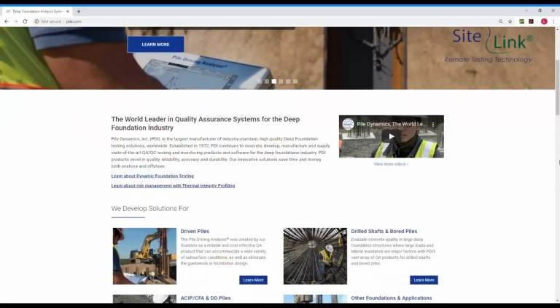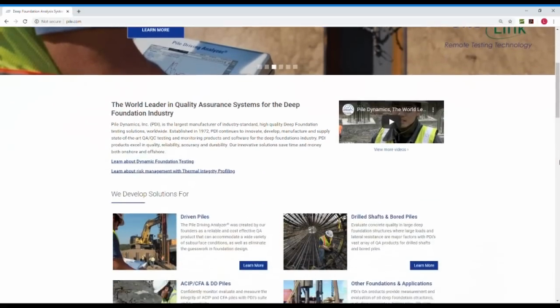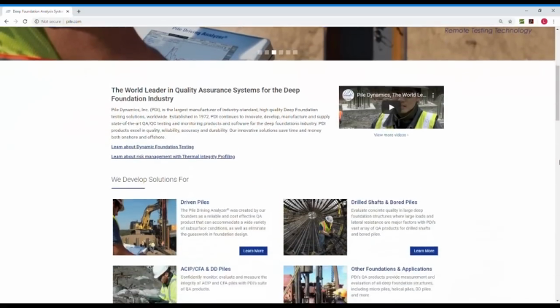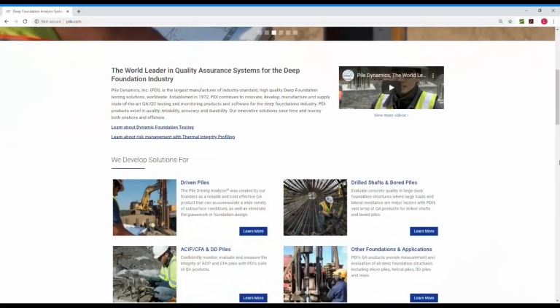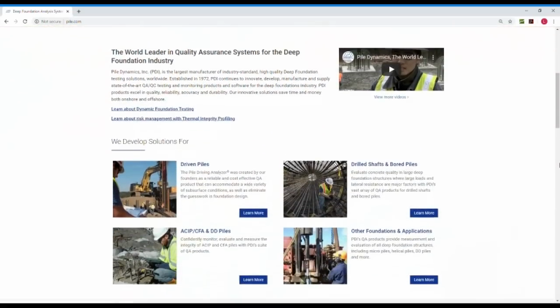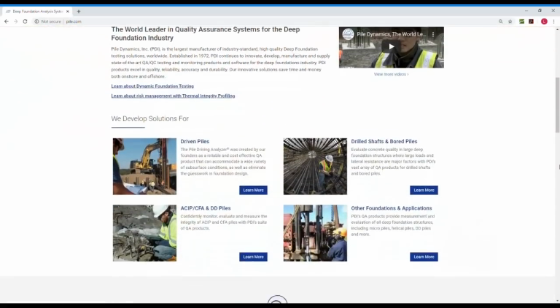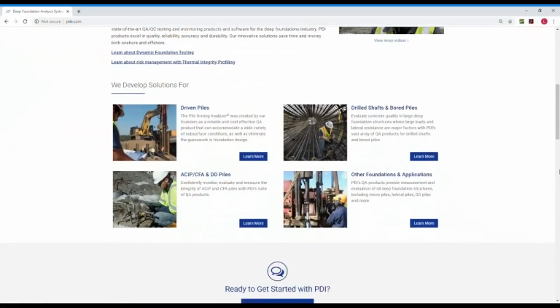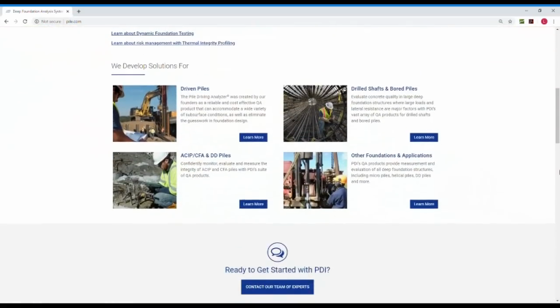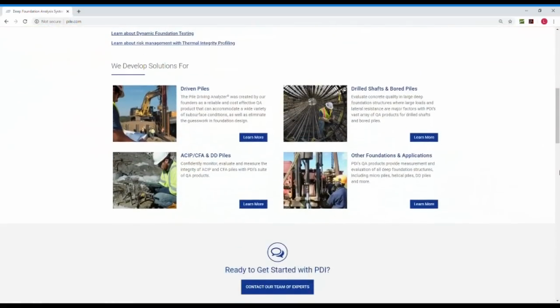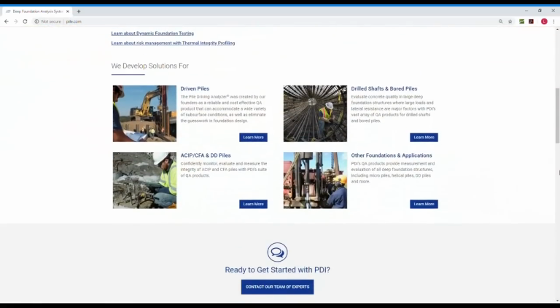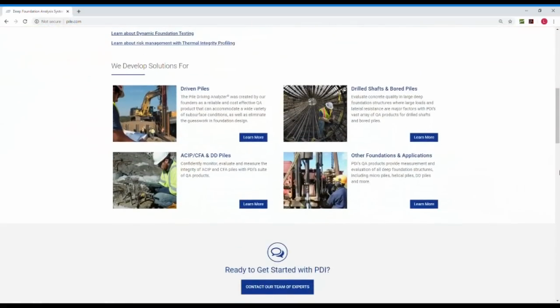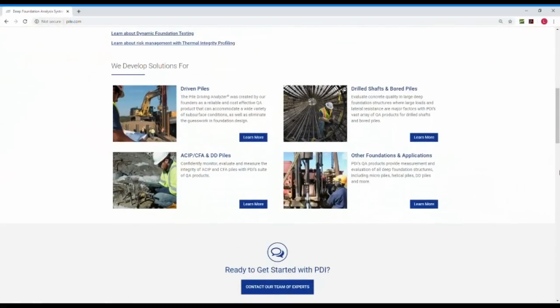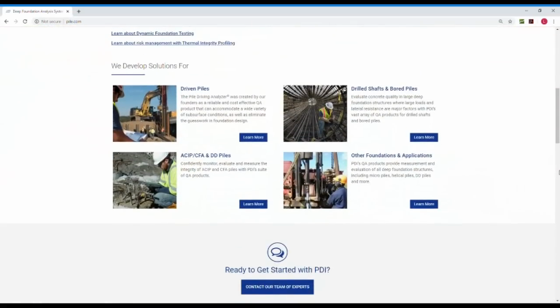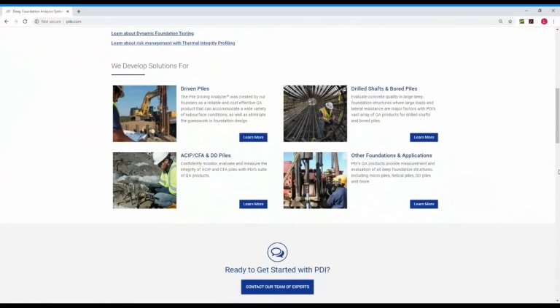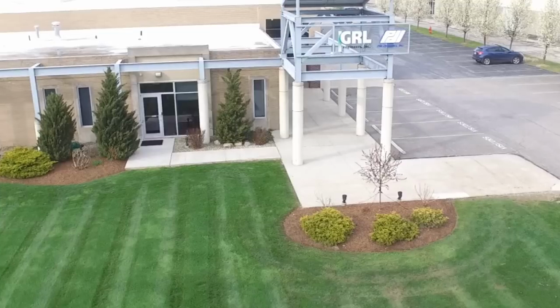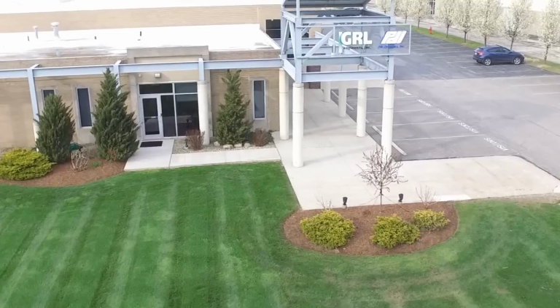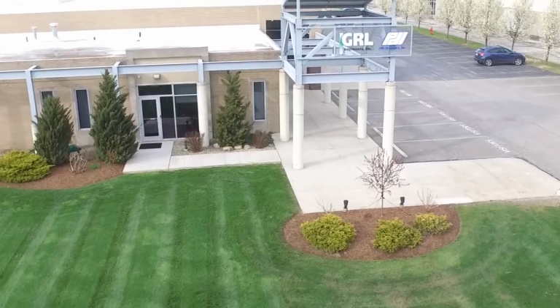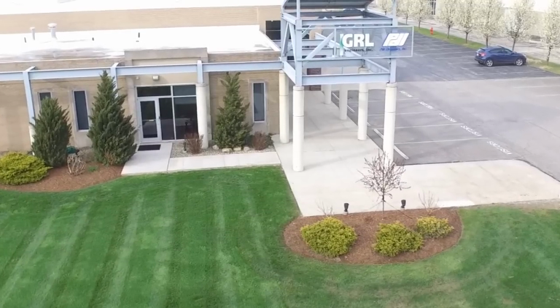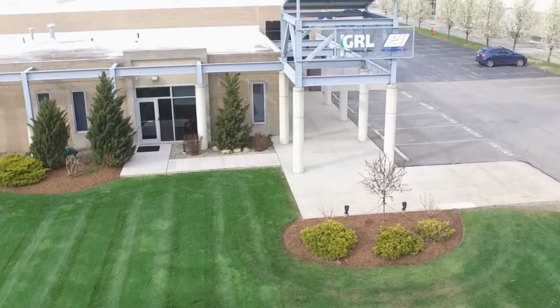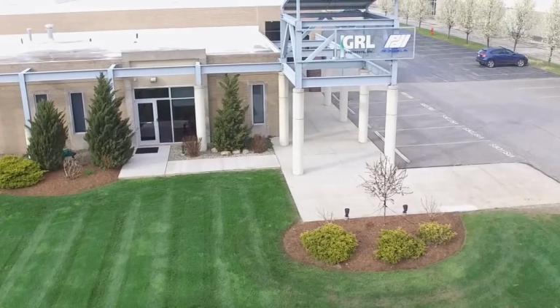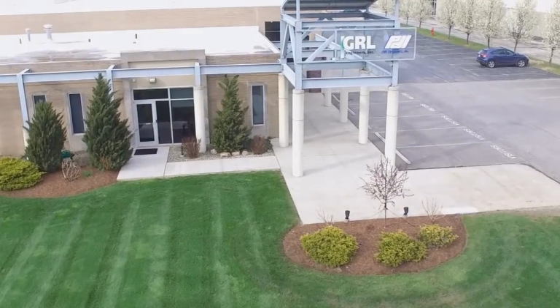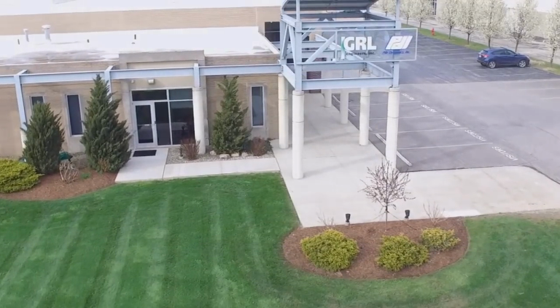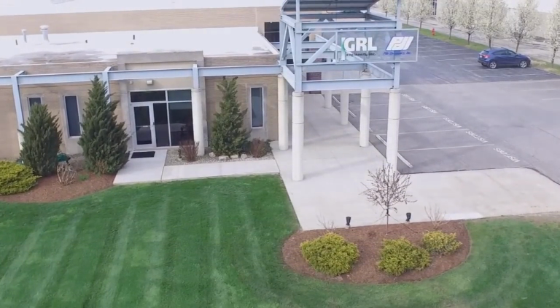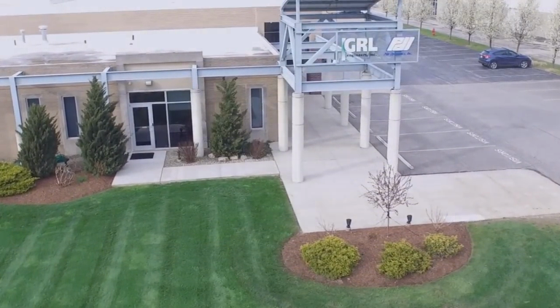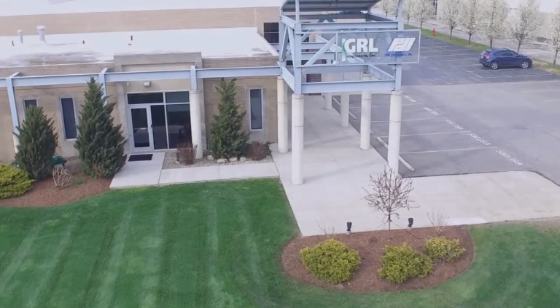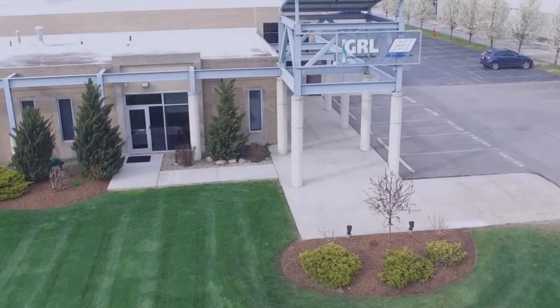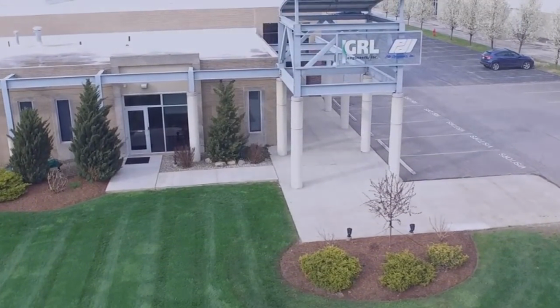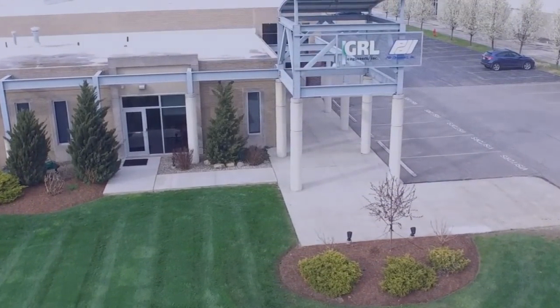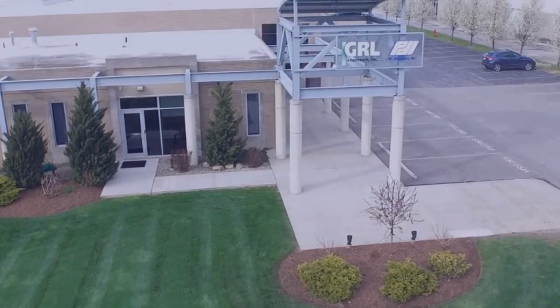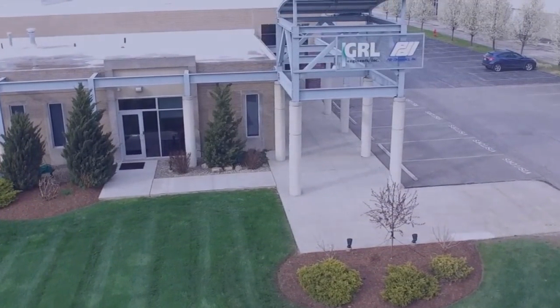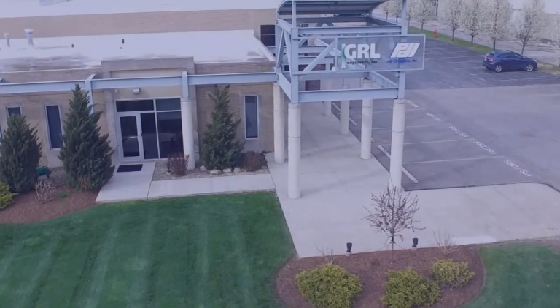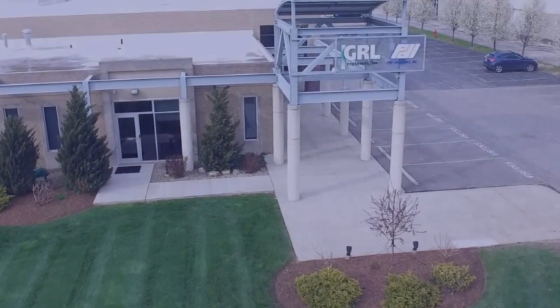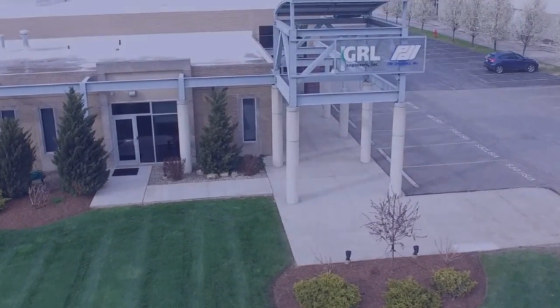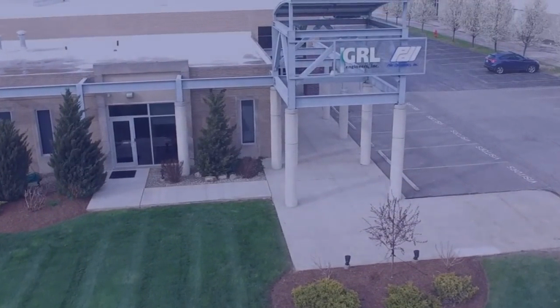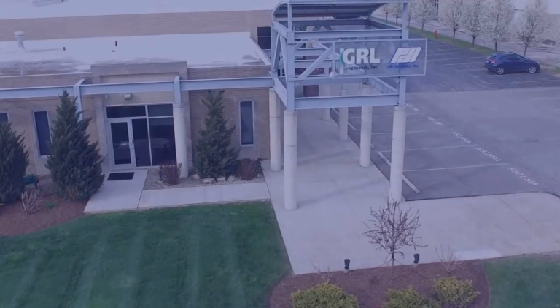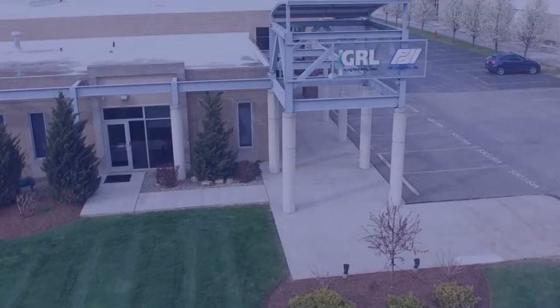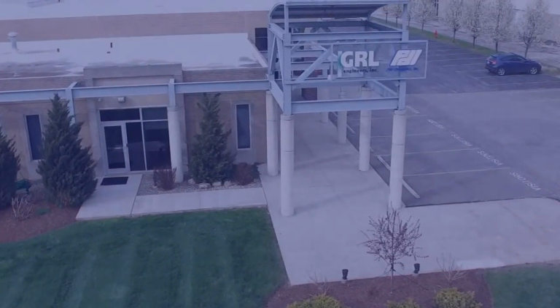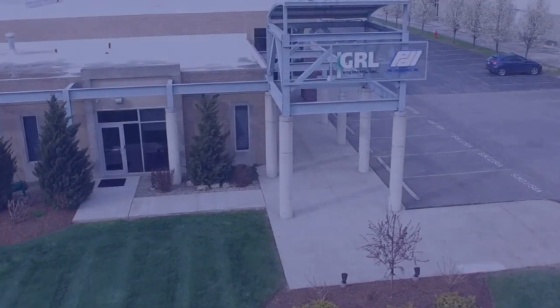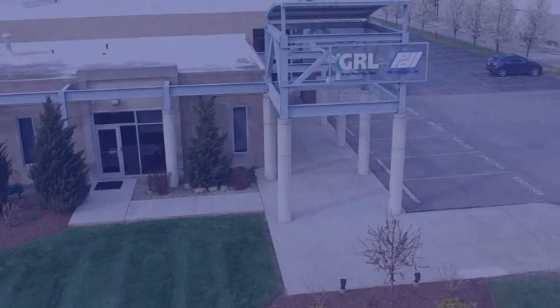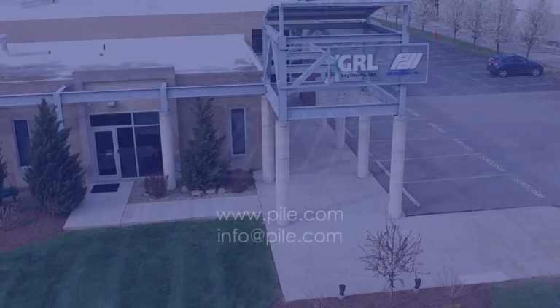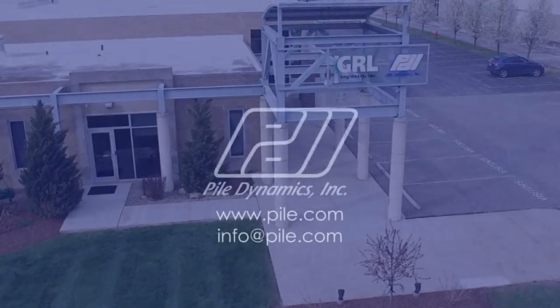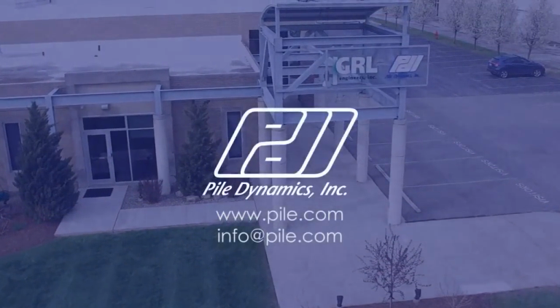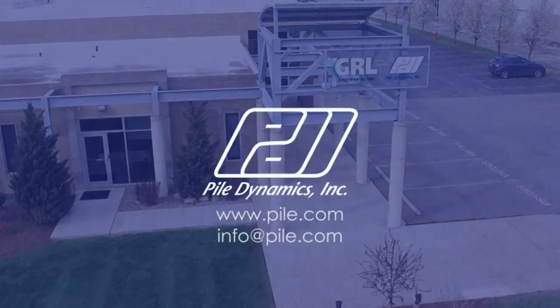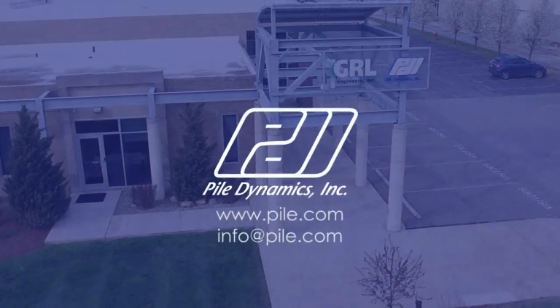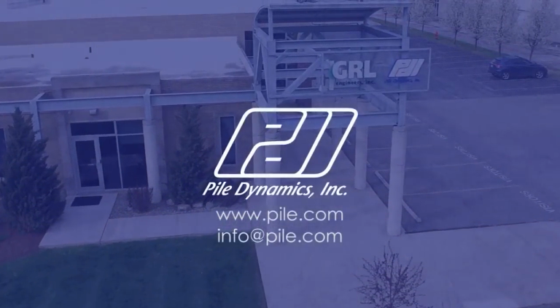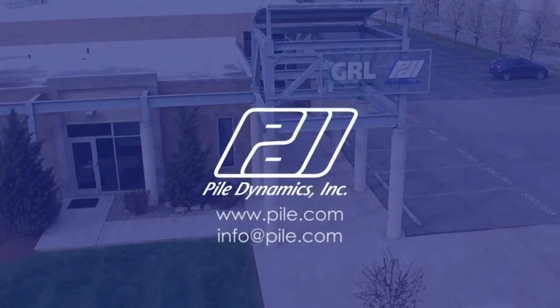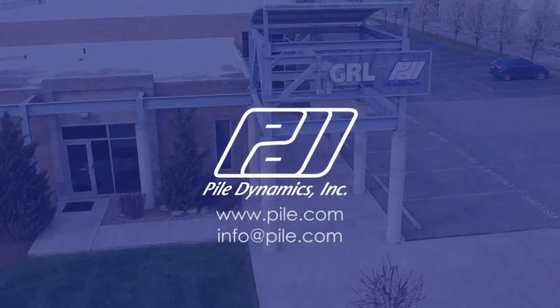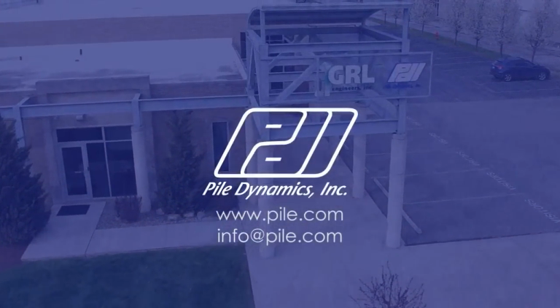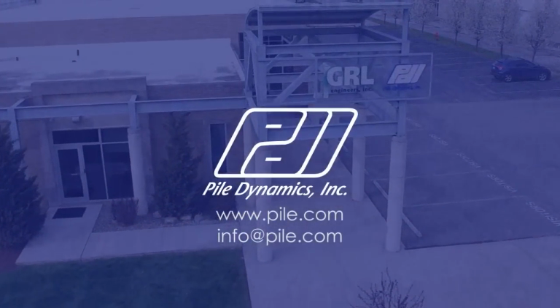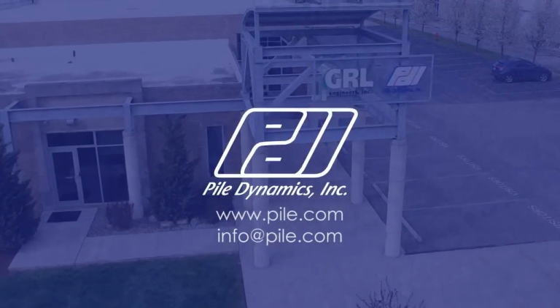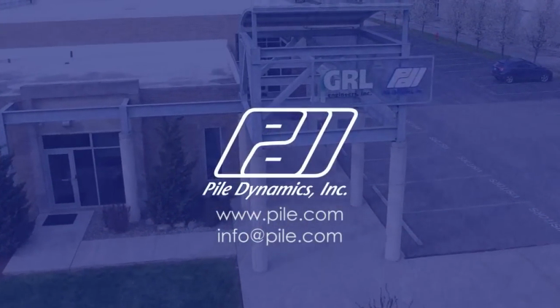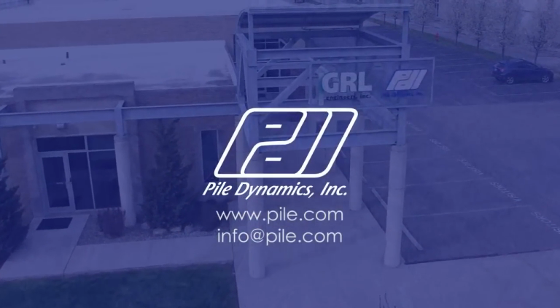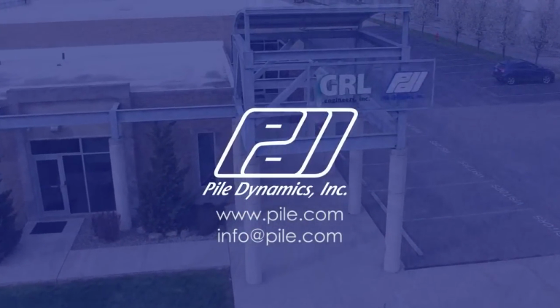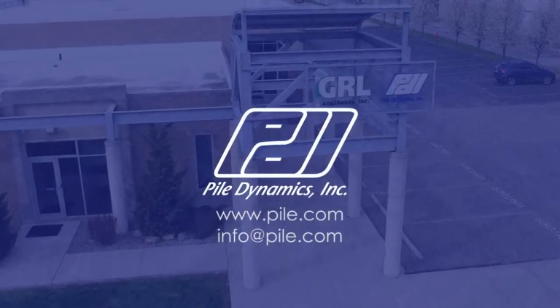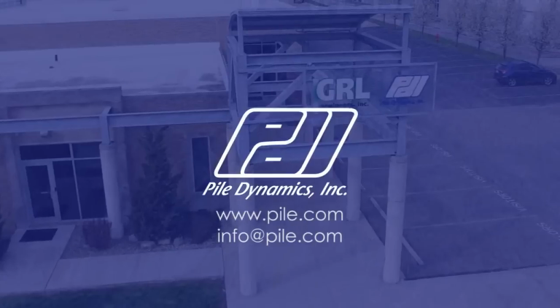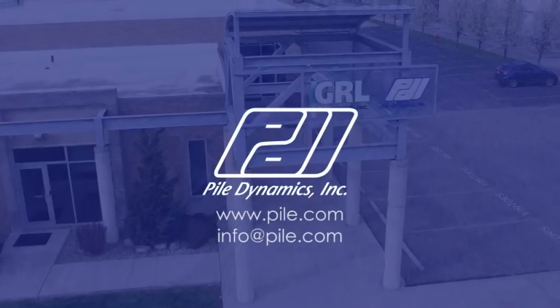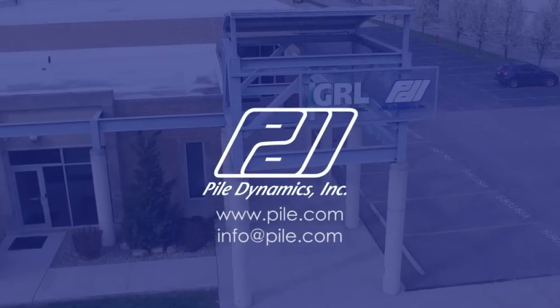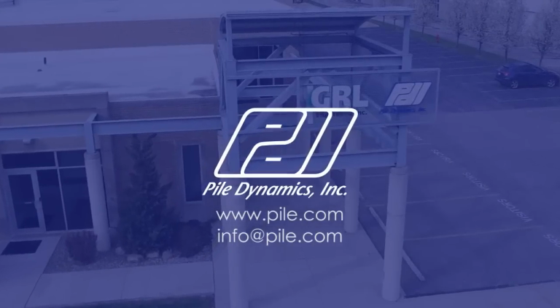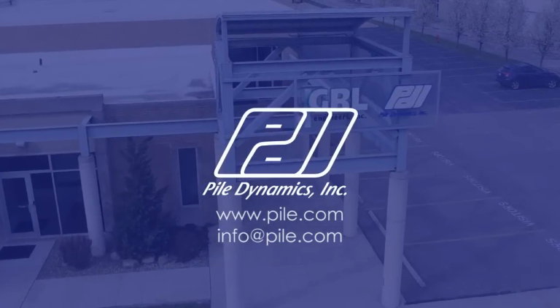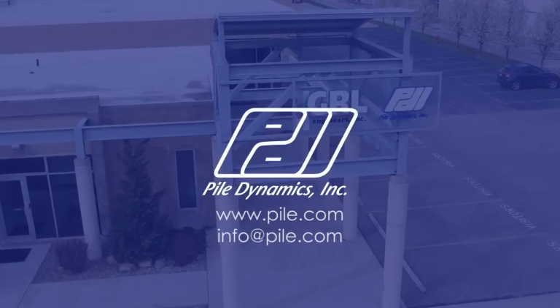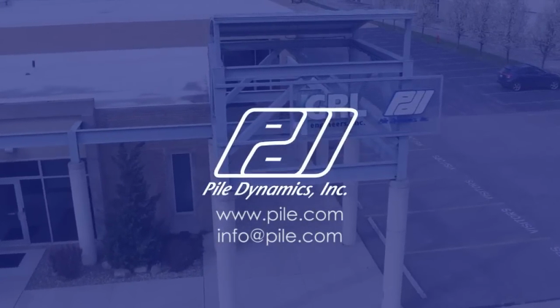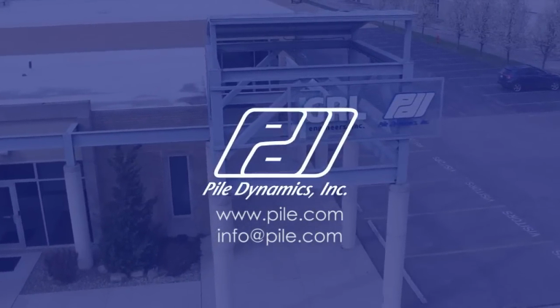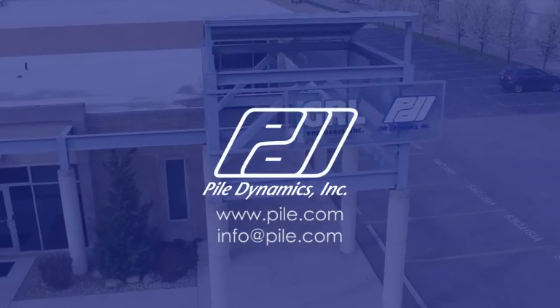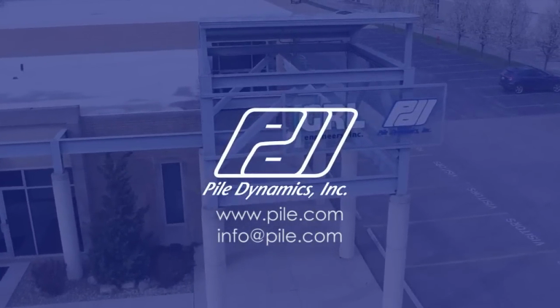We encourage you to visit our website for additional information, or simply contact us at info@pile.com. Thank you.